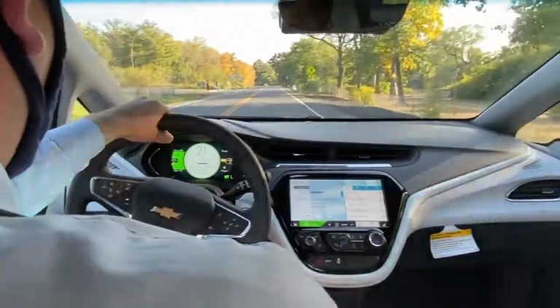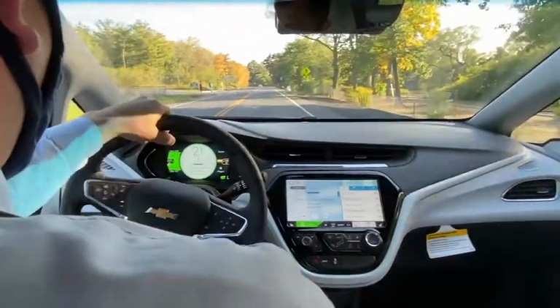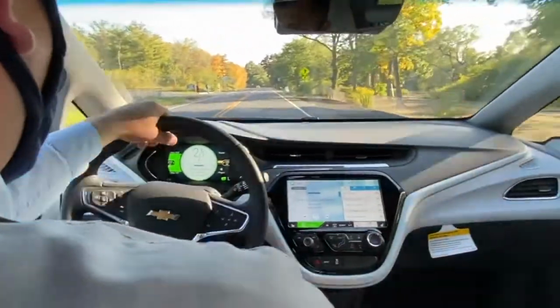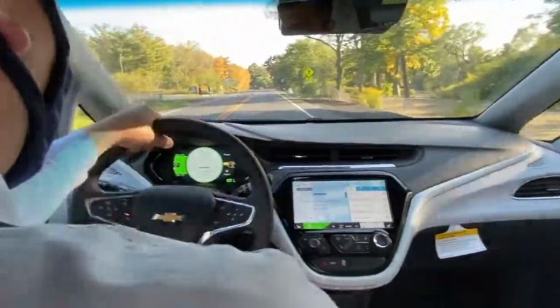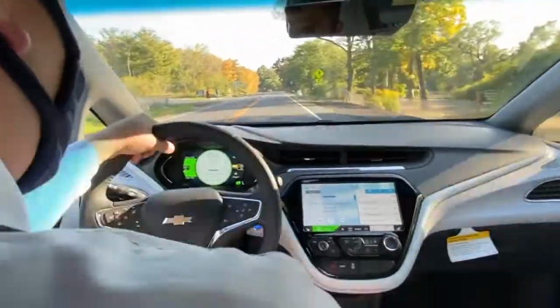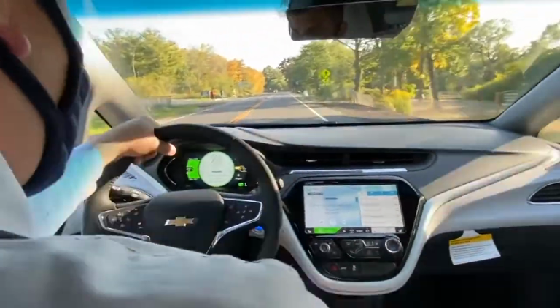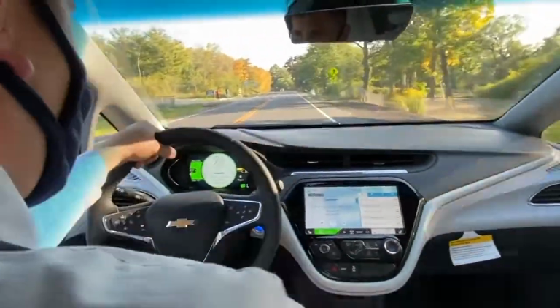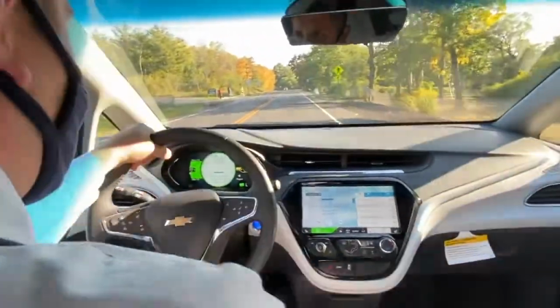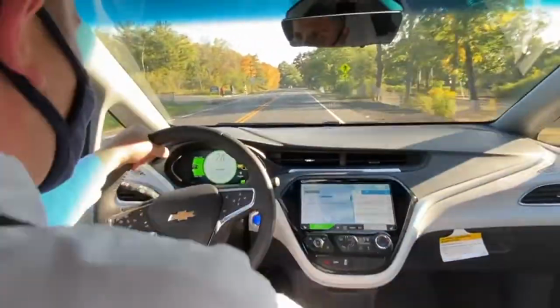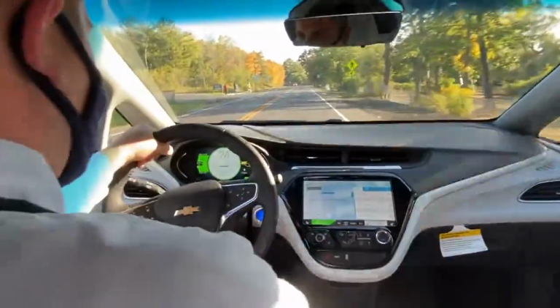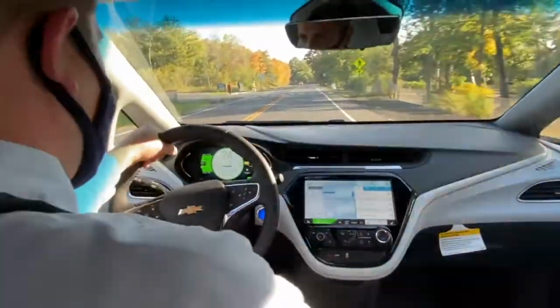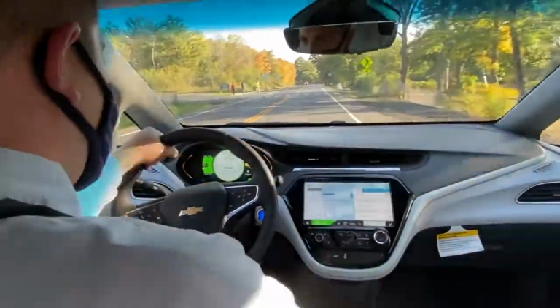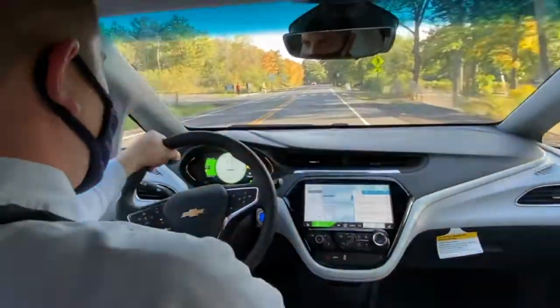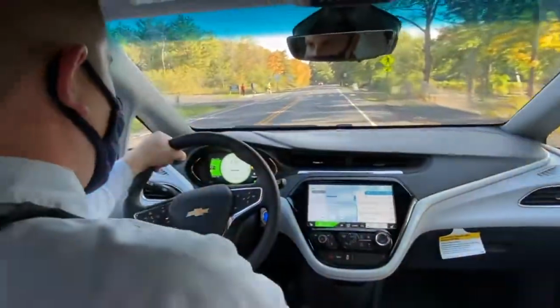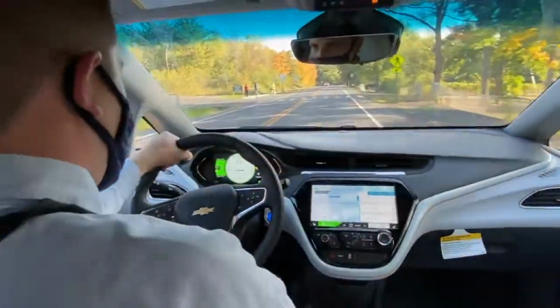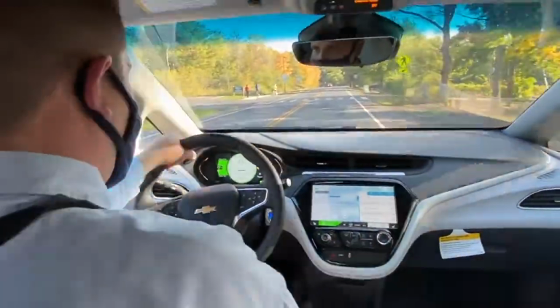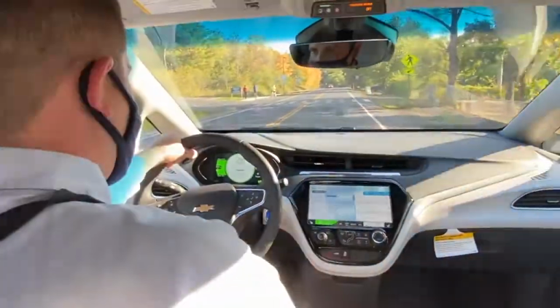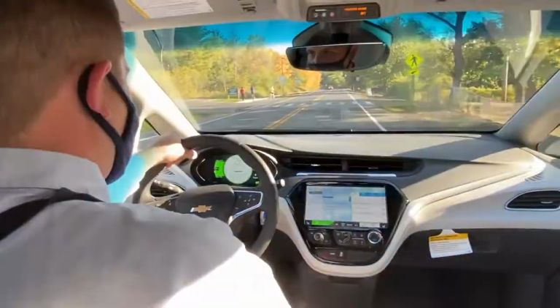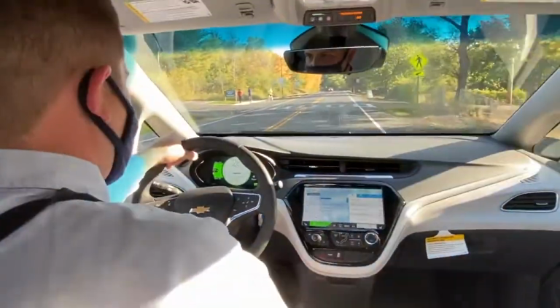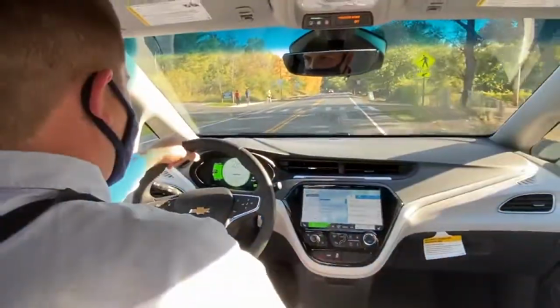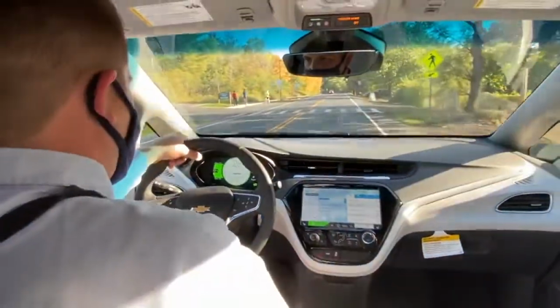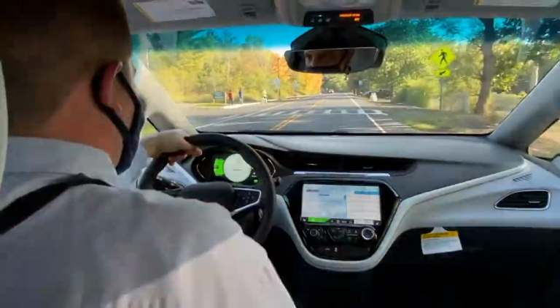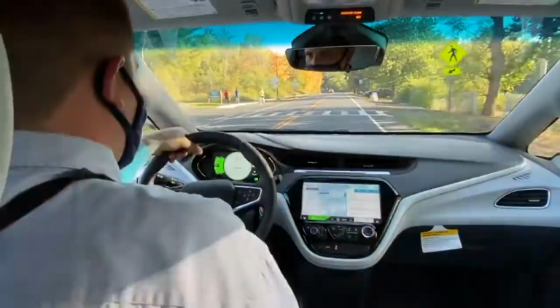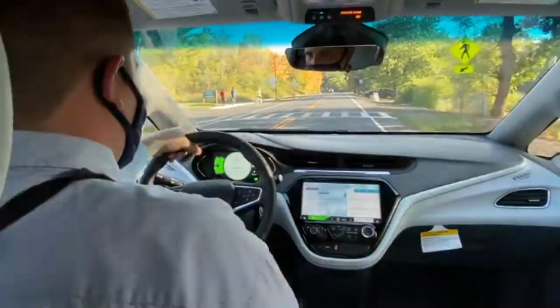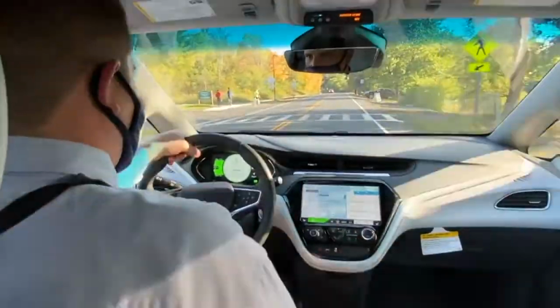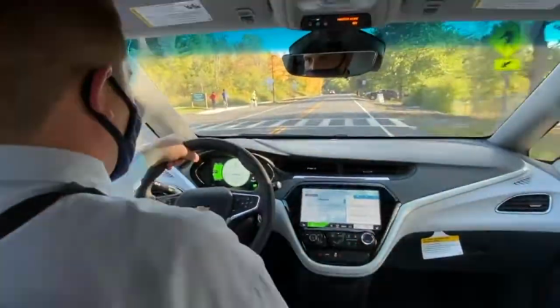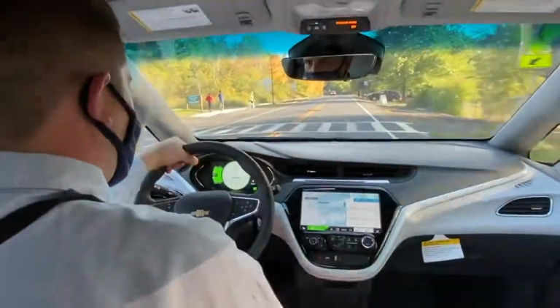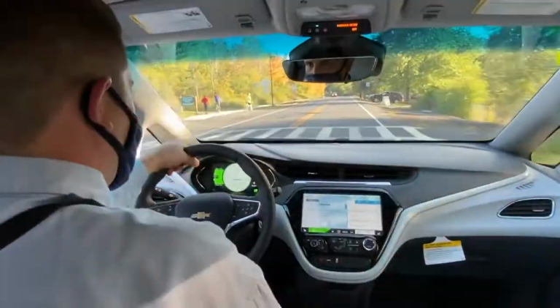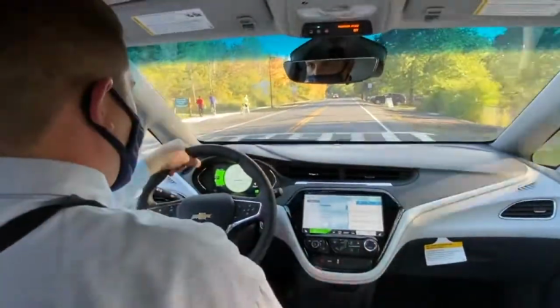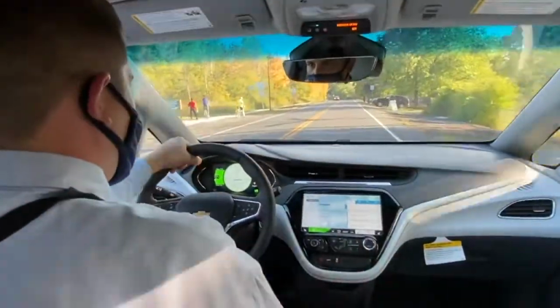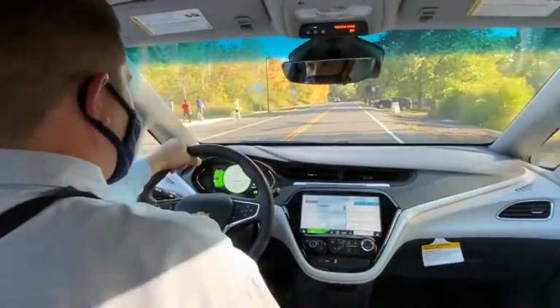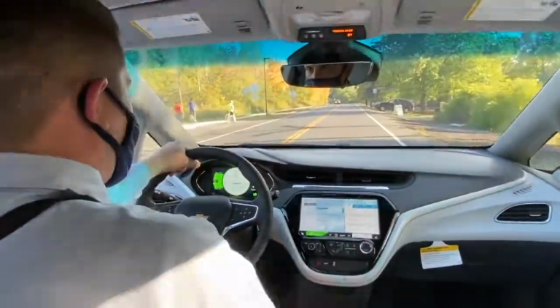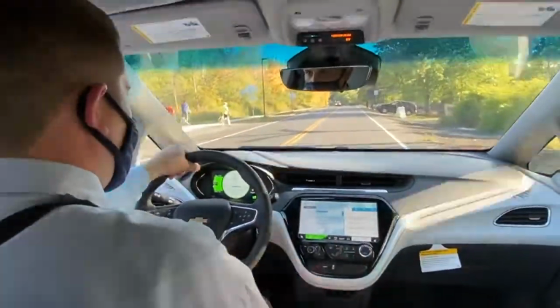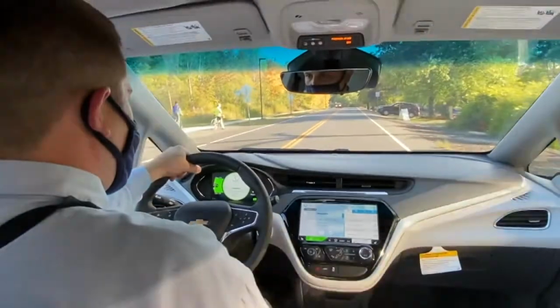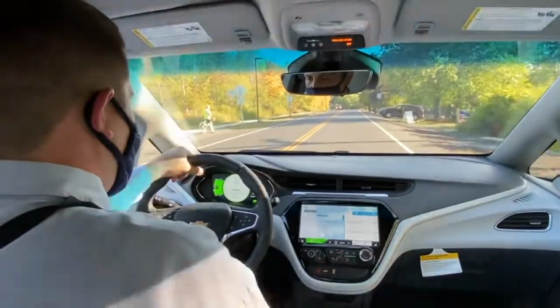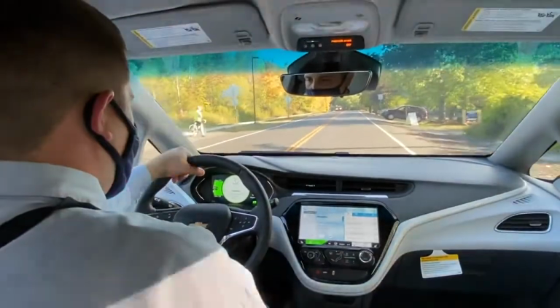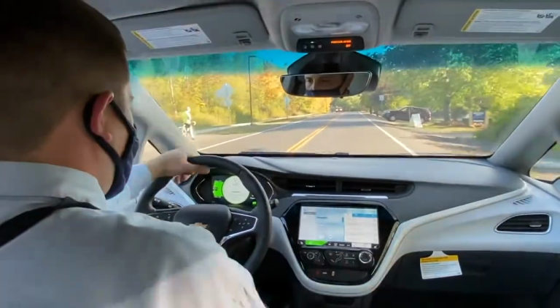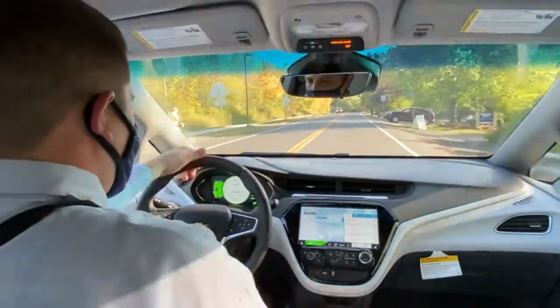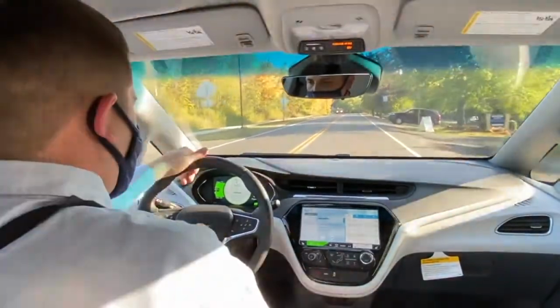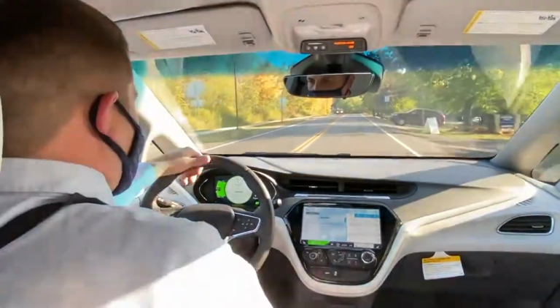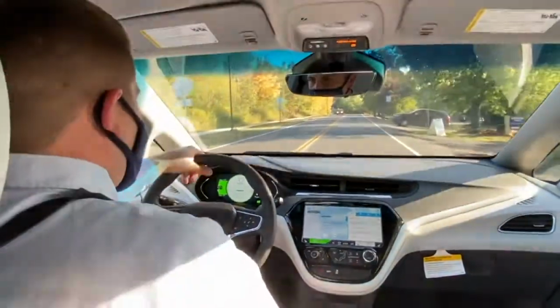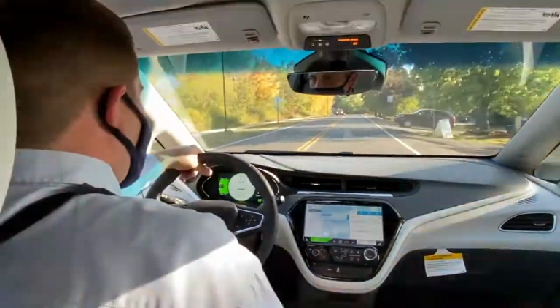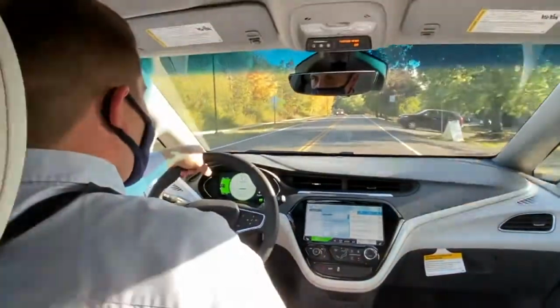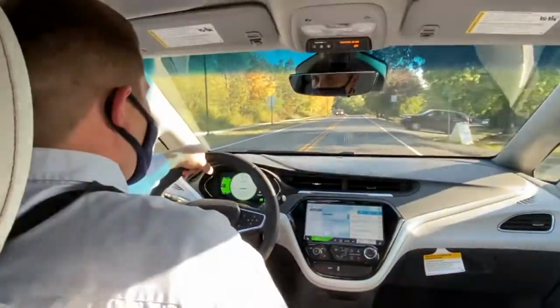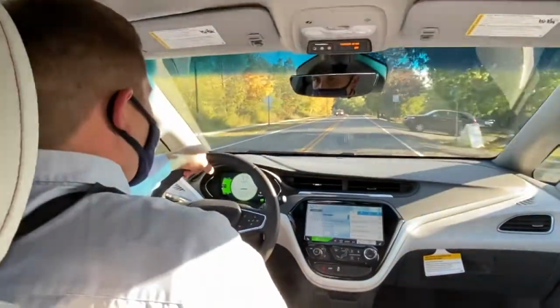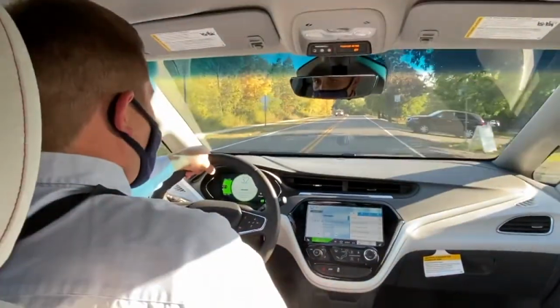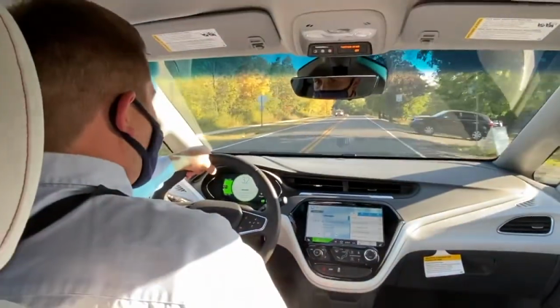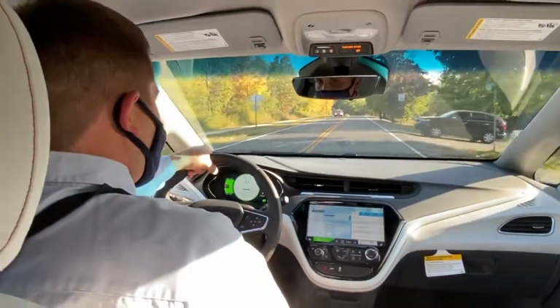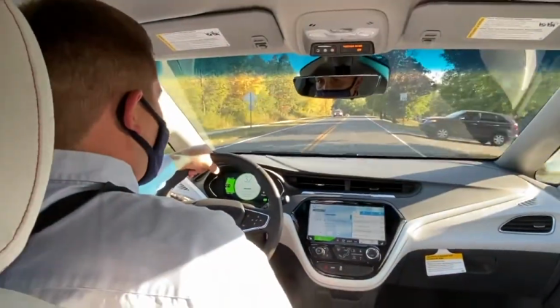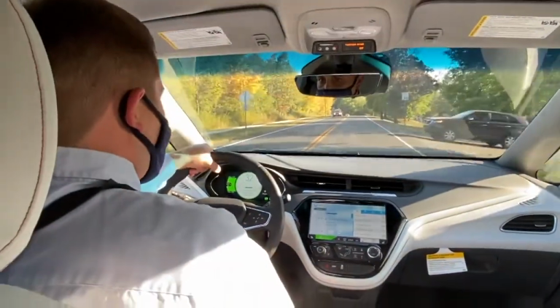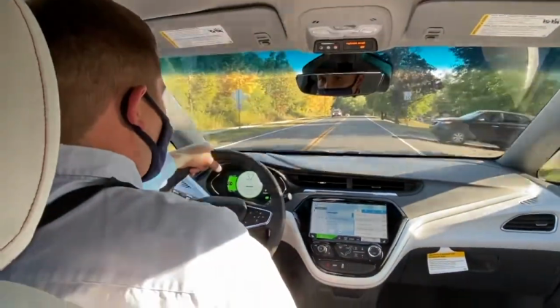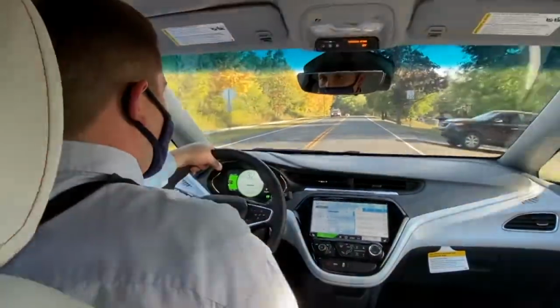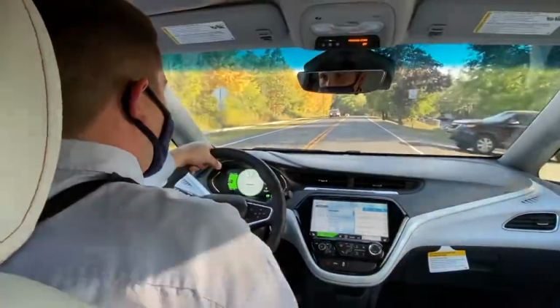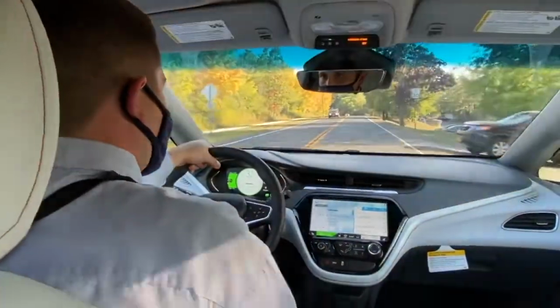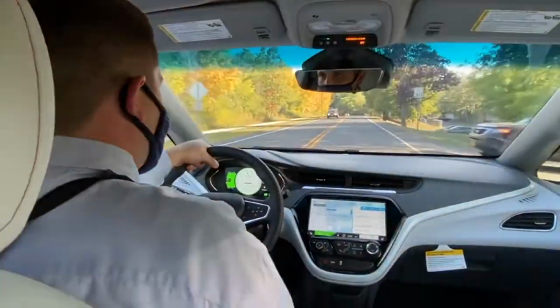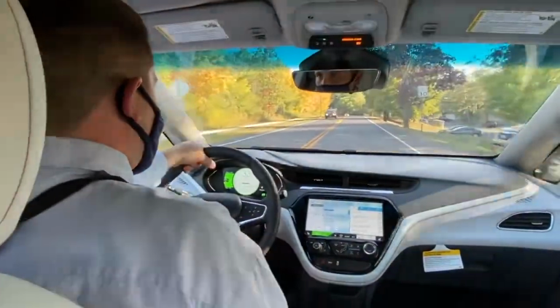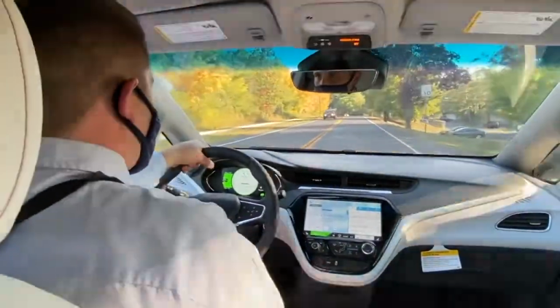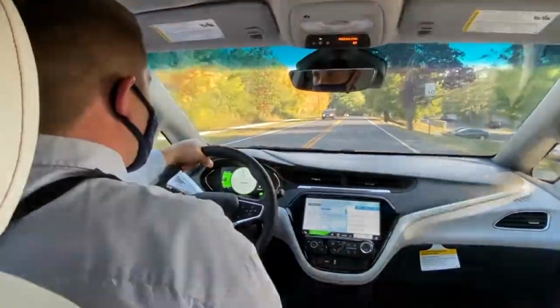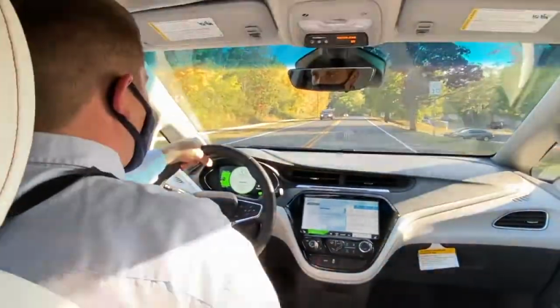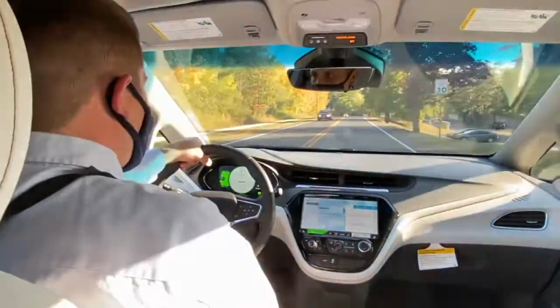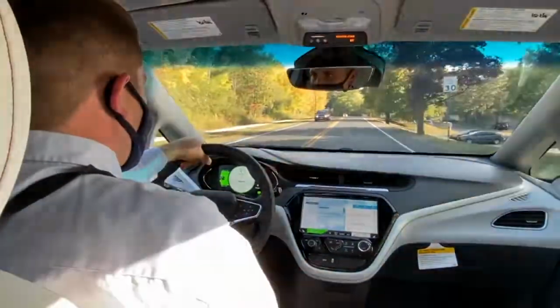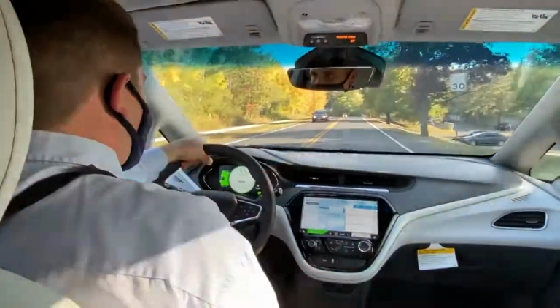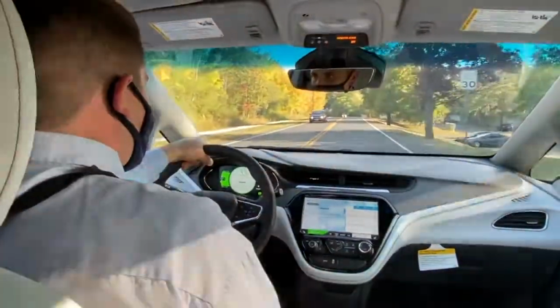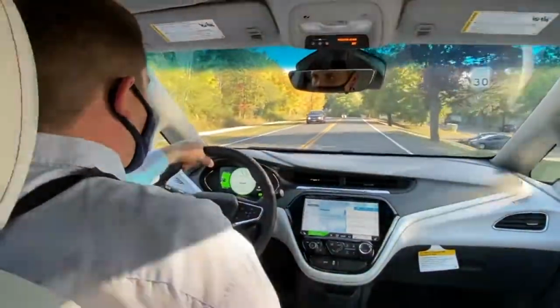I also have blind spot monitoring in the vehicle, as well as rear traffic alert.